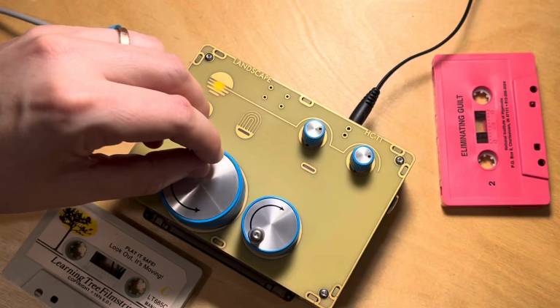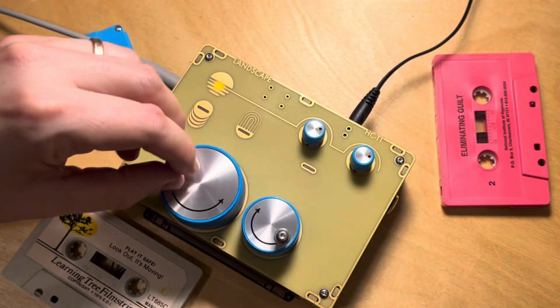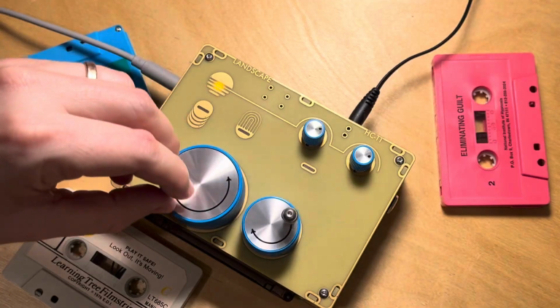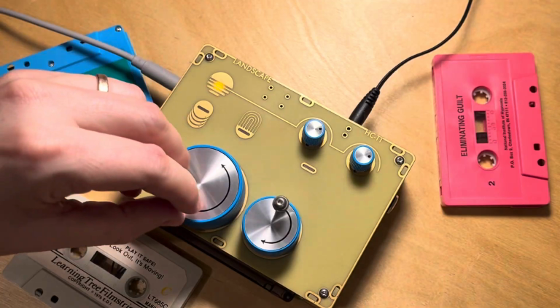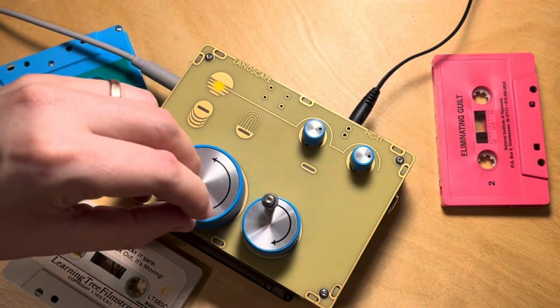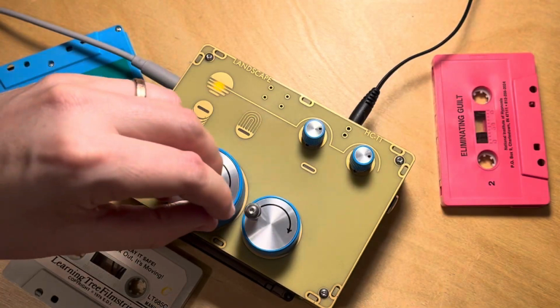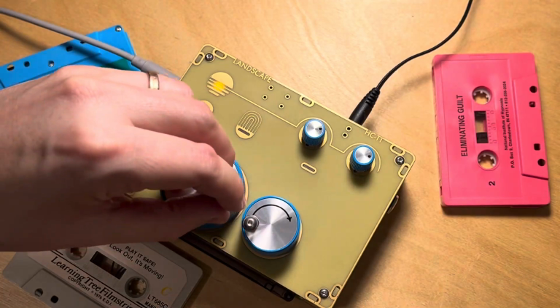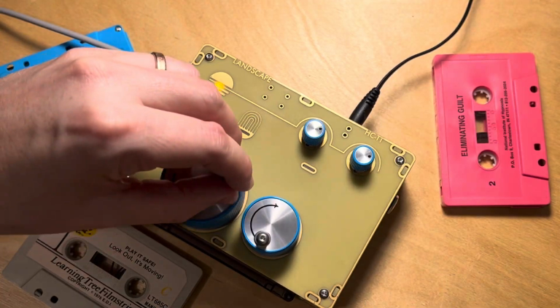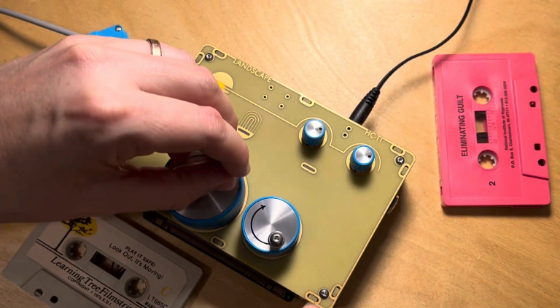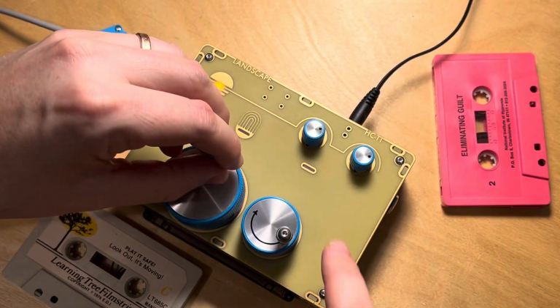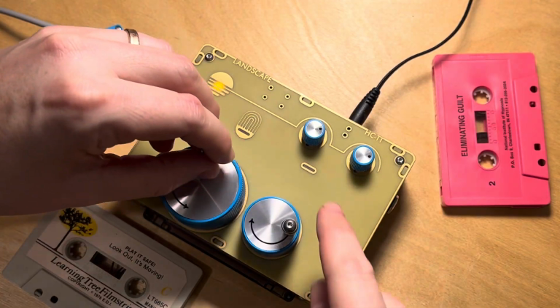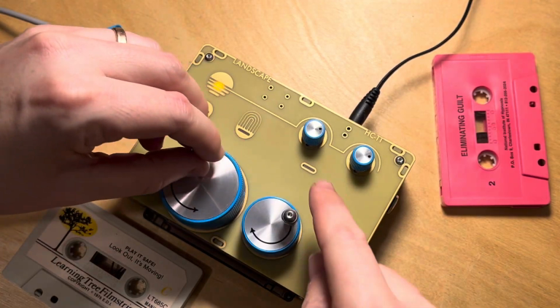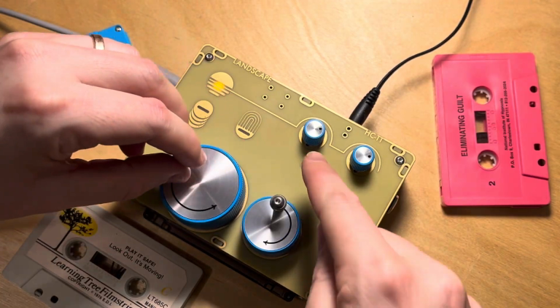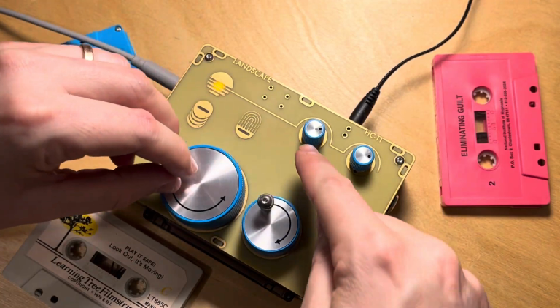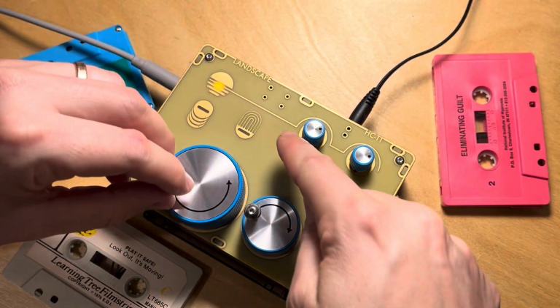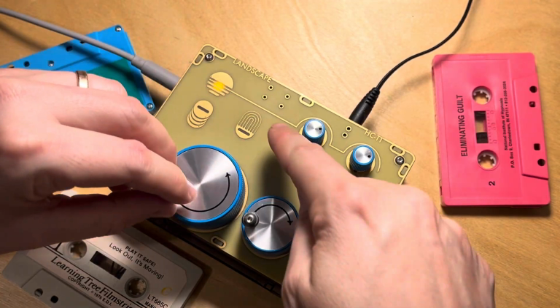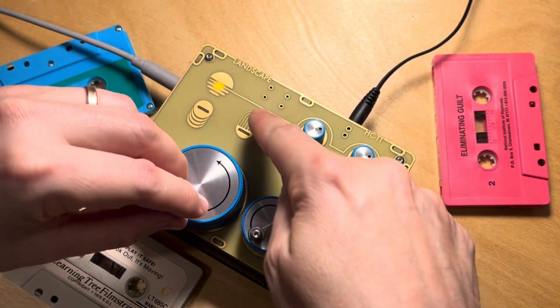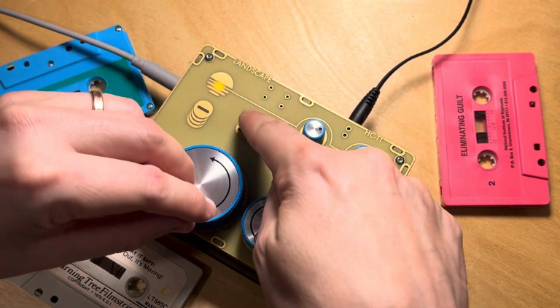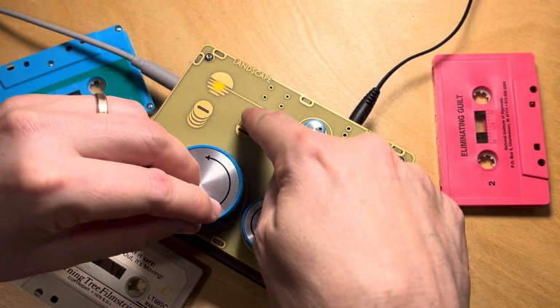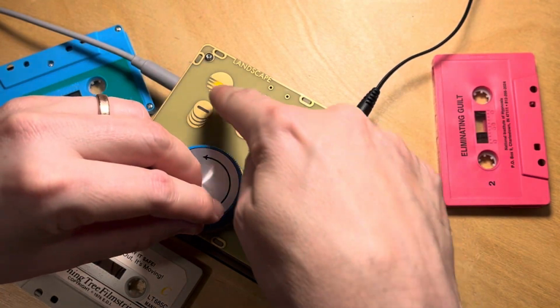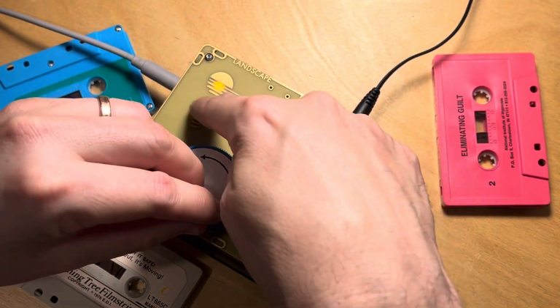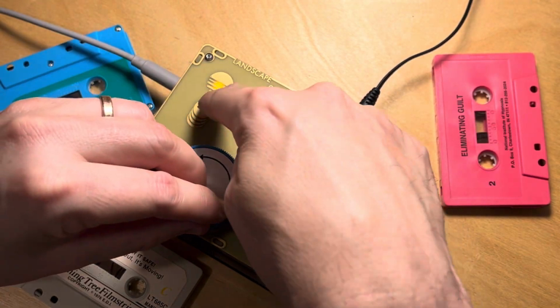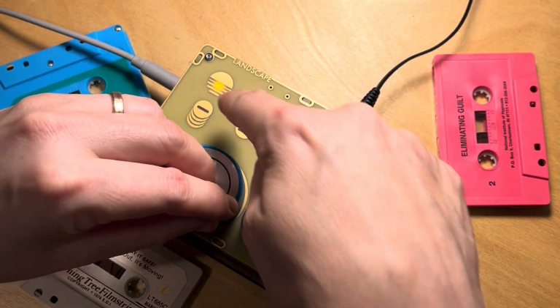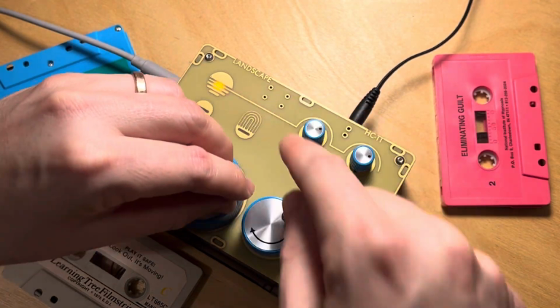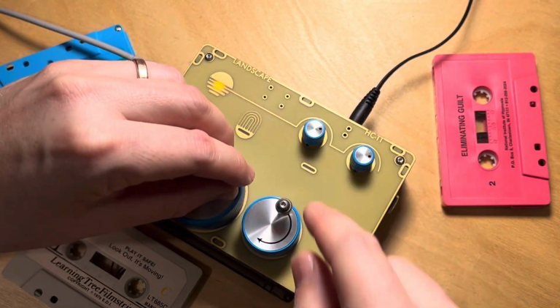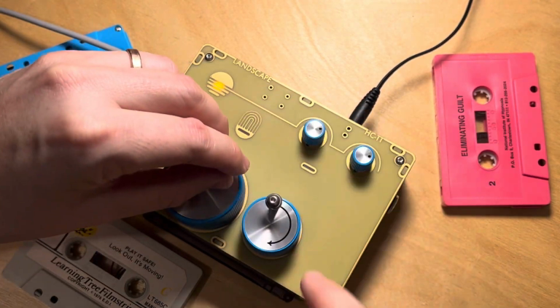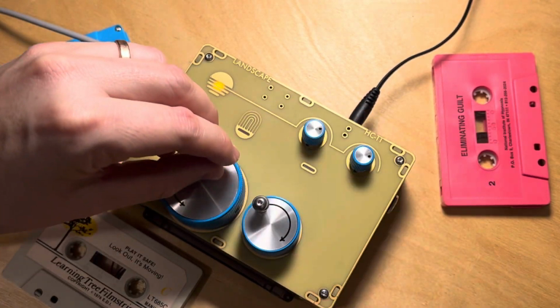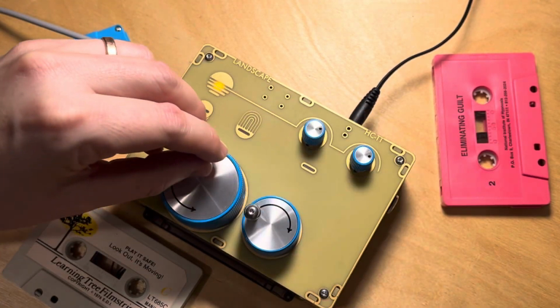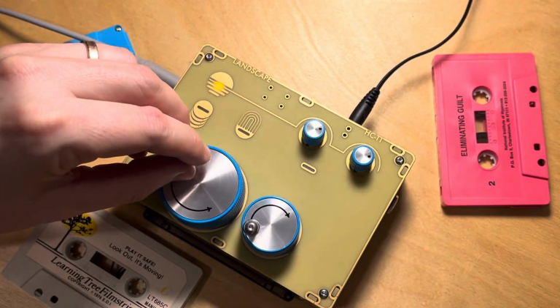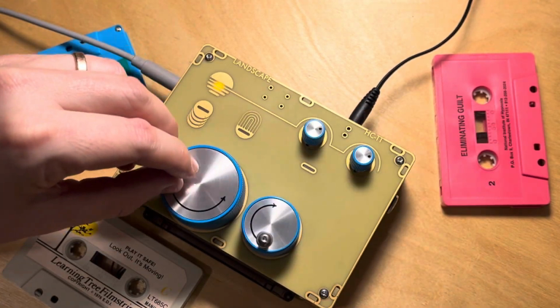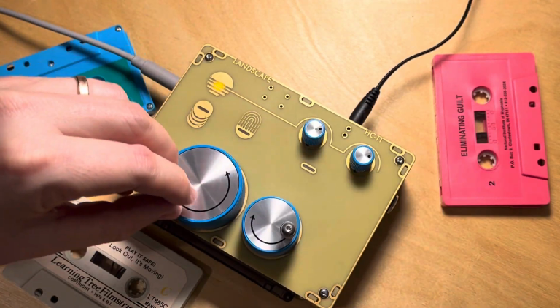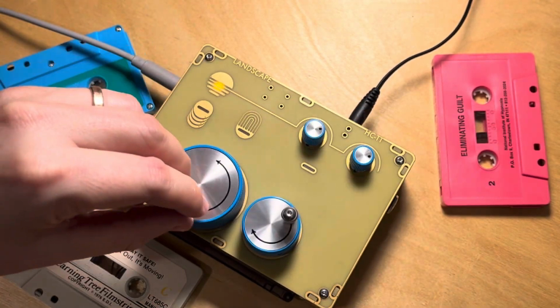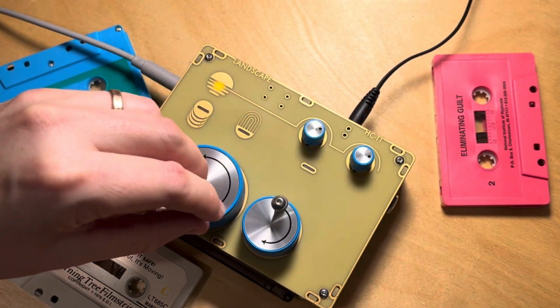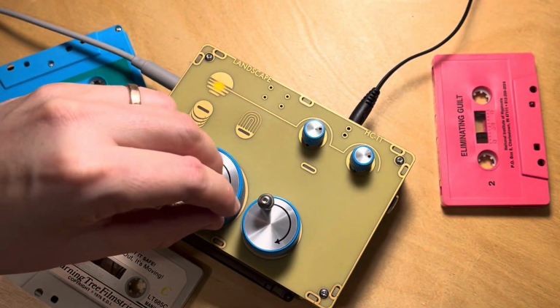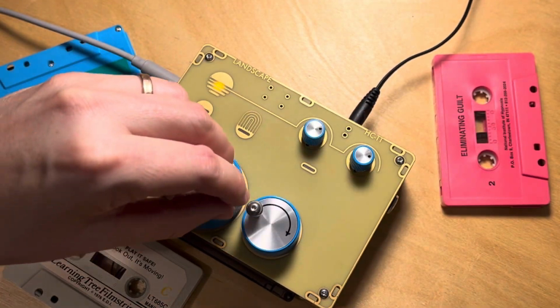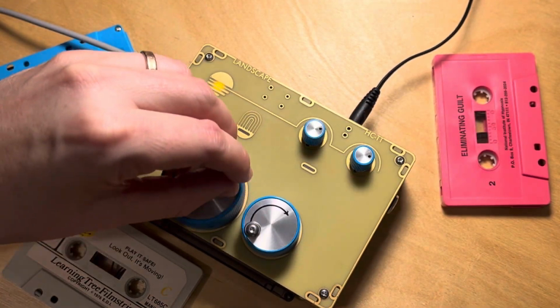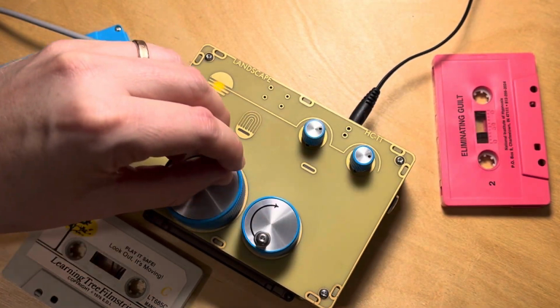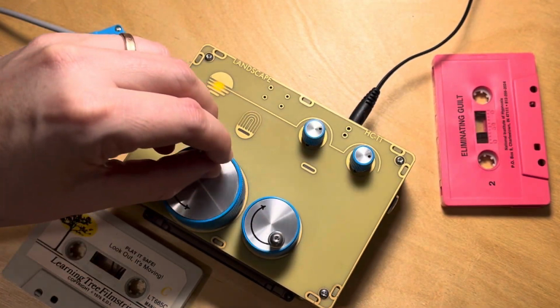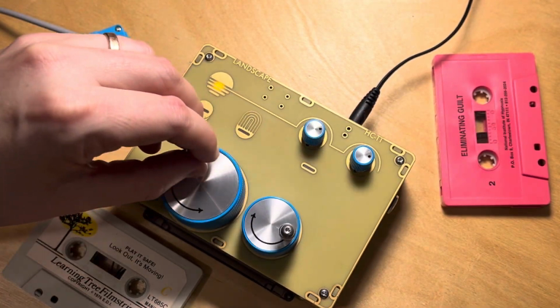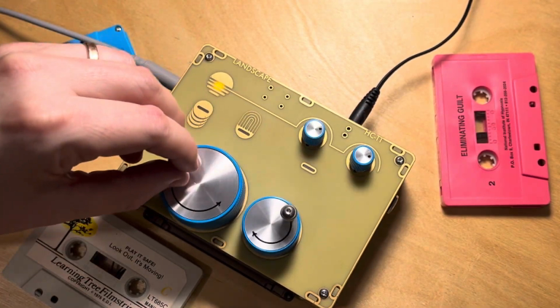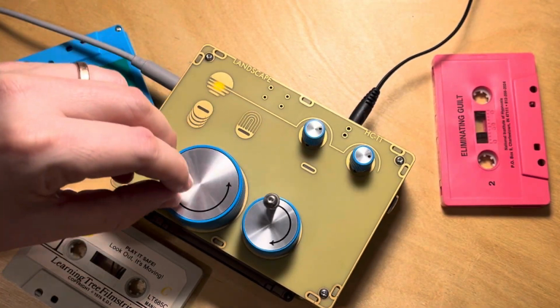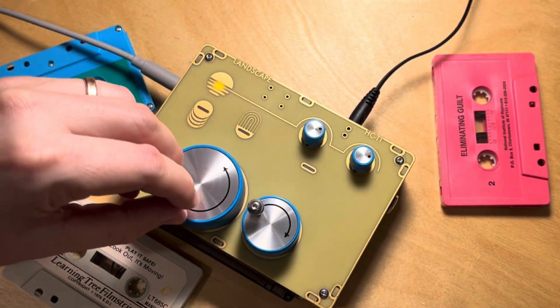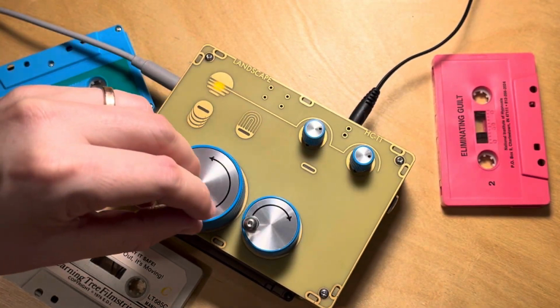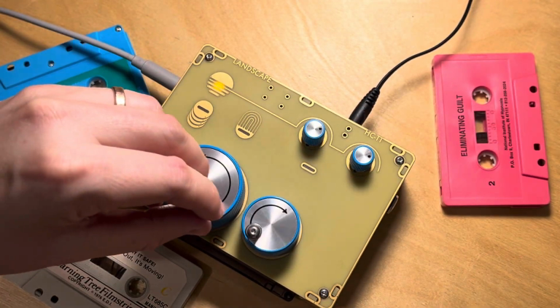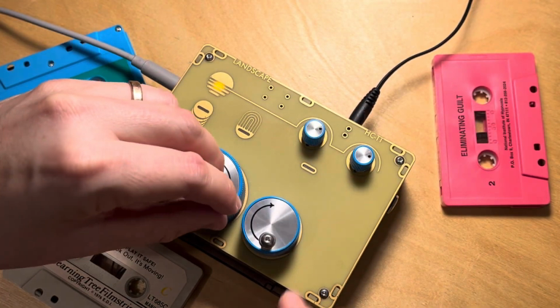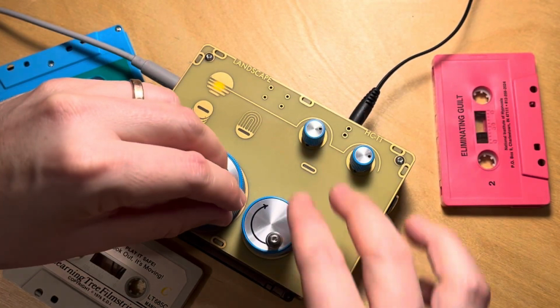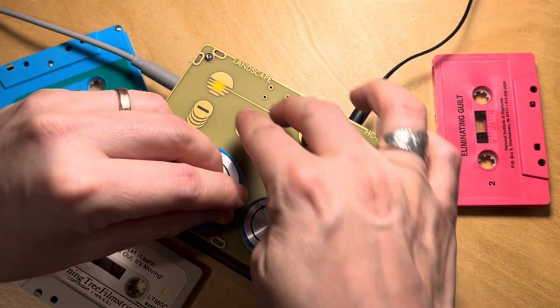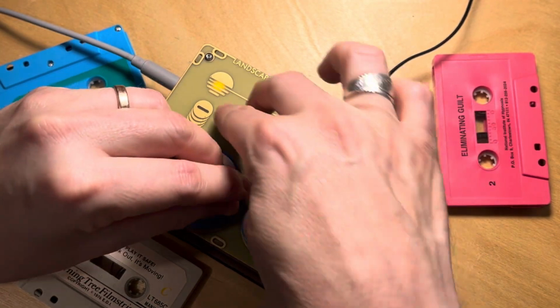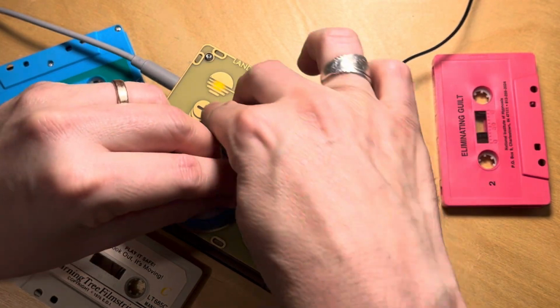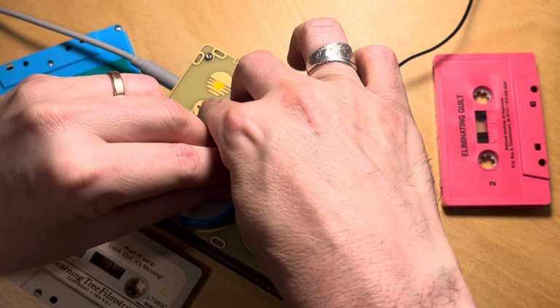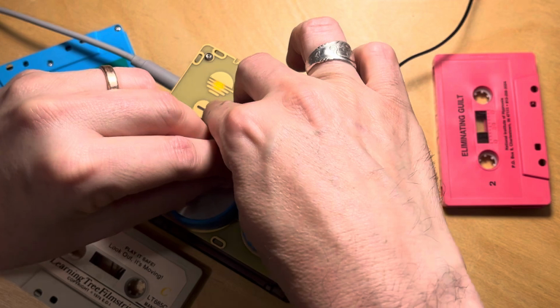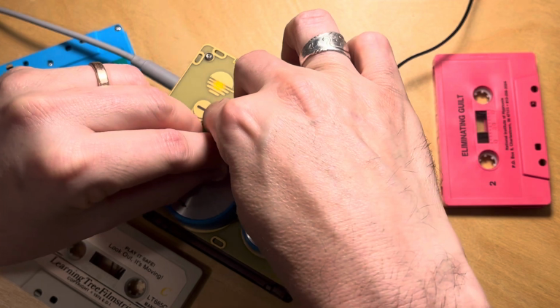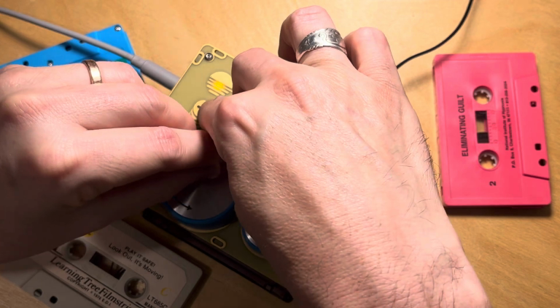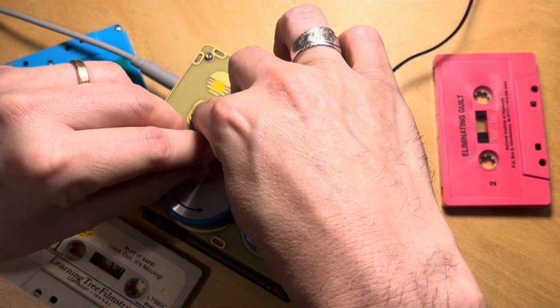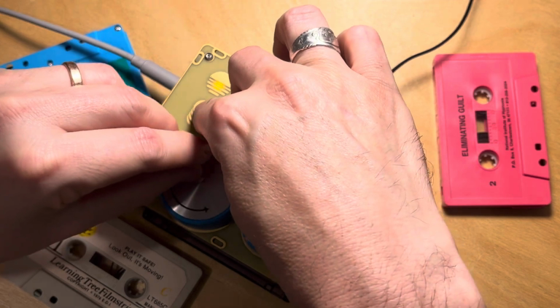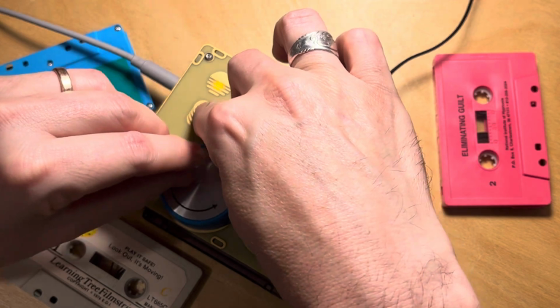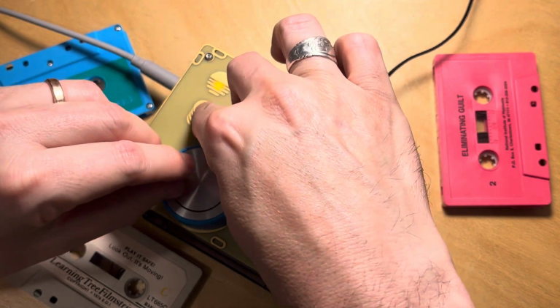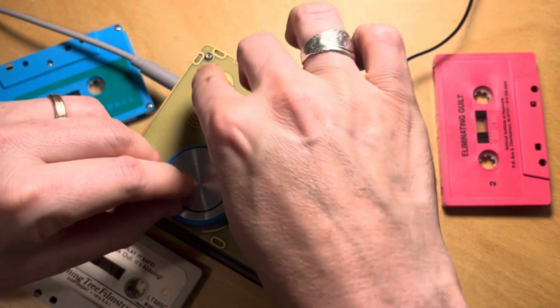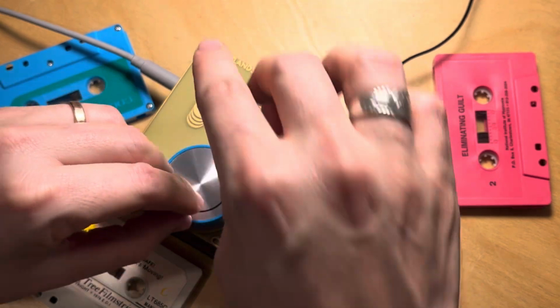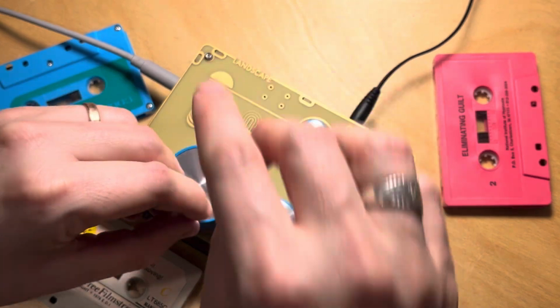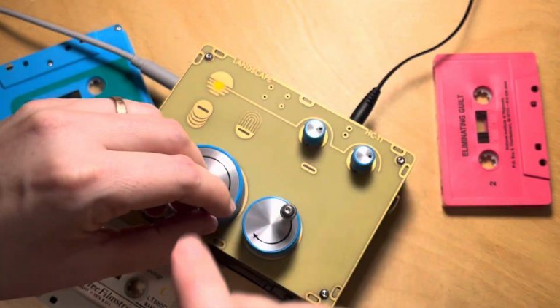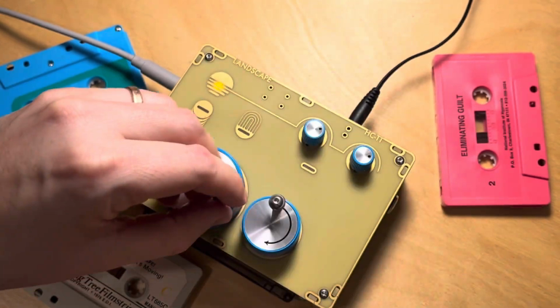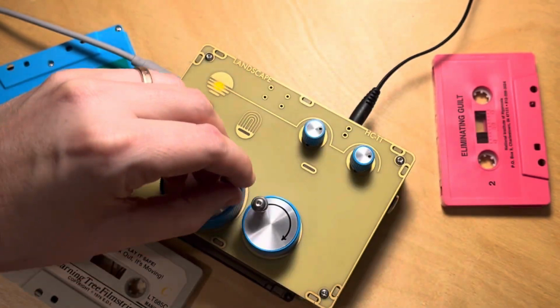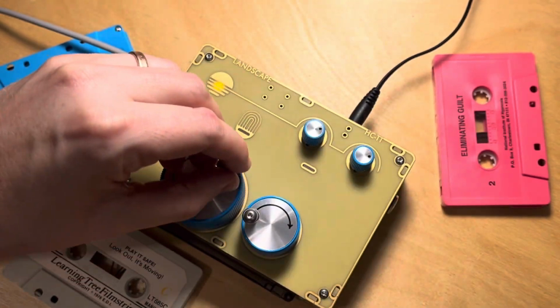These two touchpads here provide feedback and output for headphones.